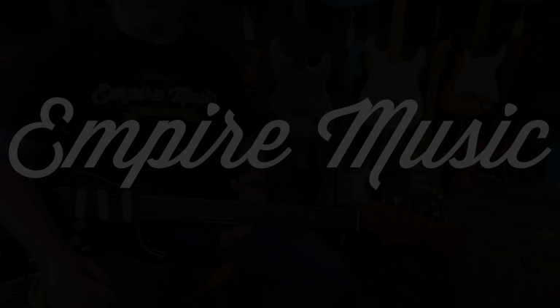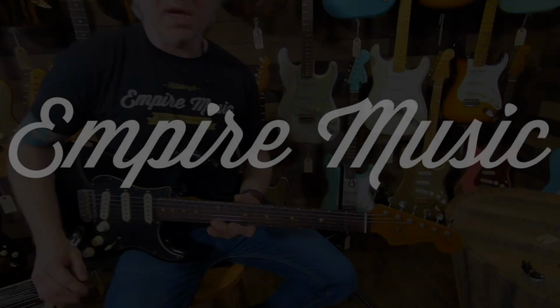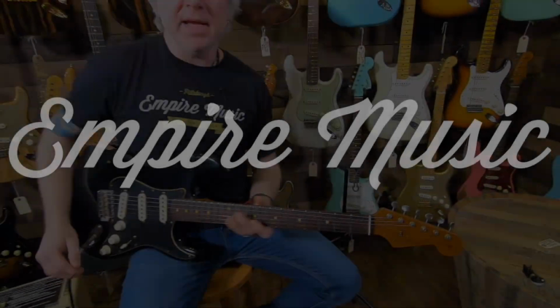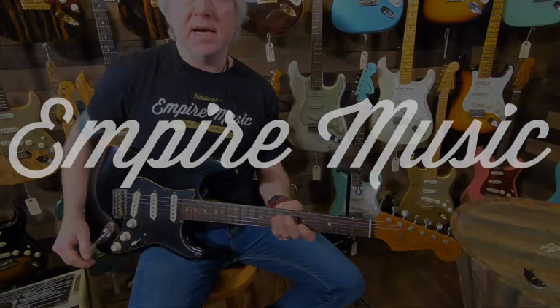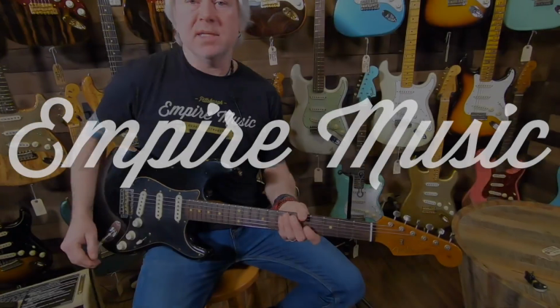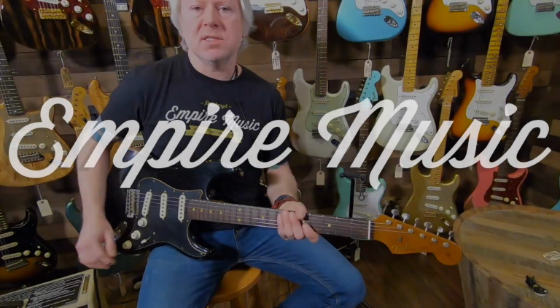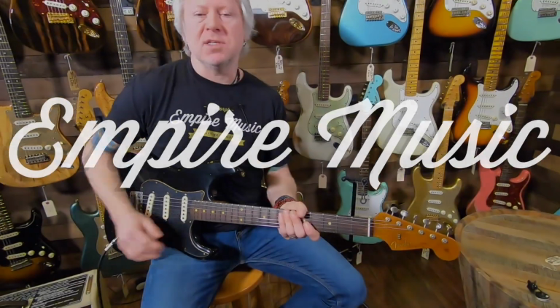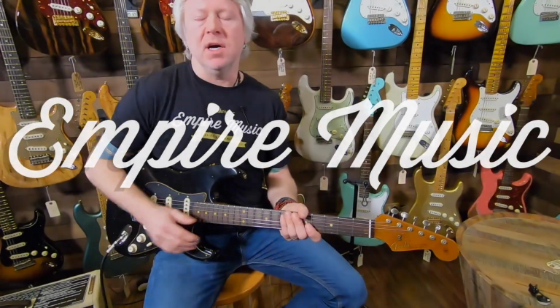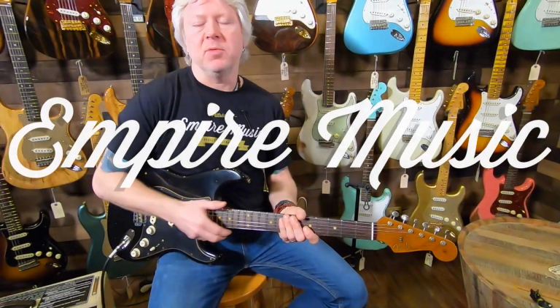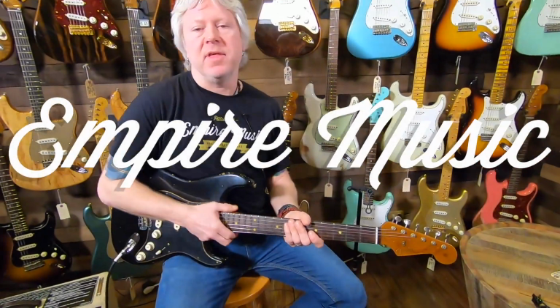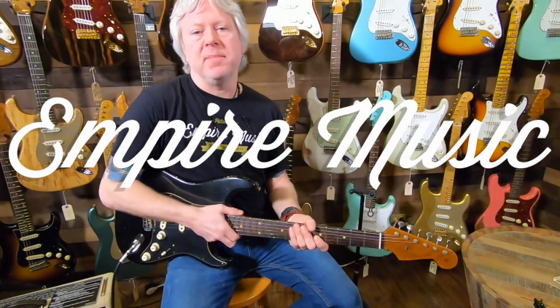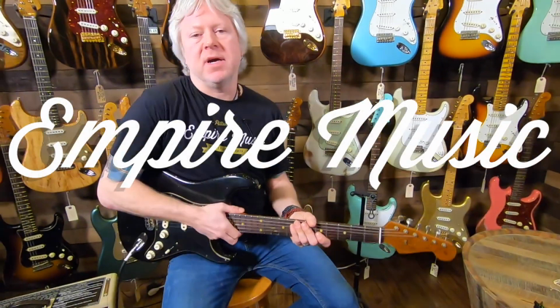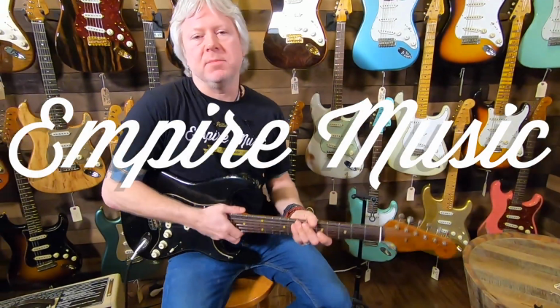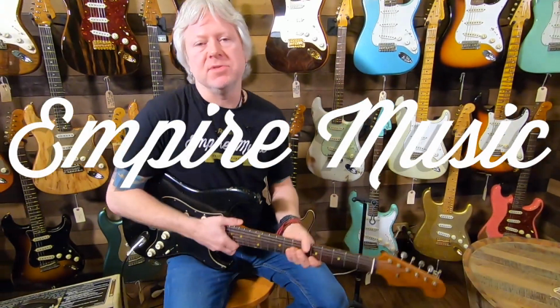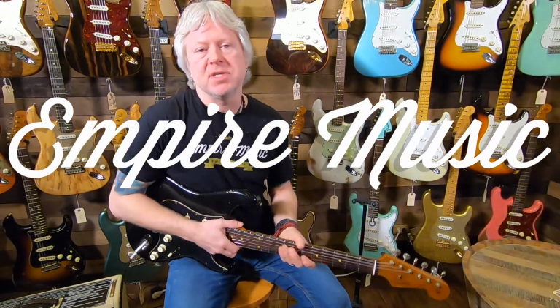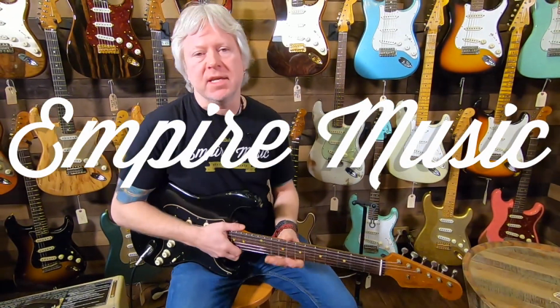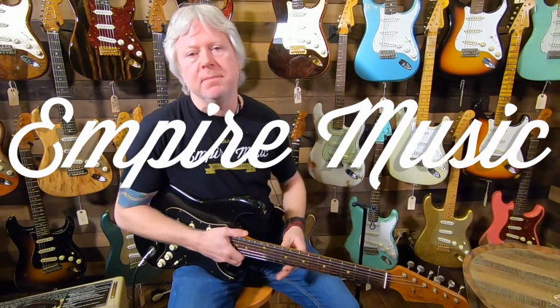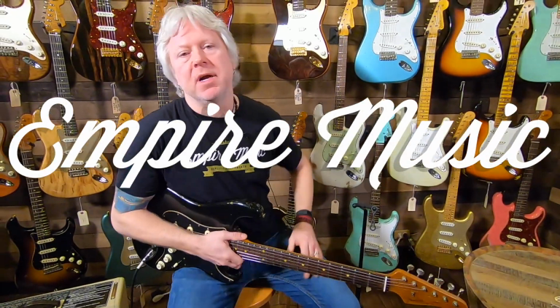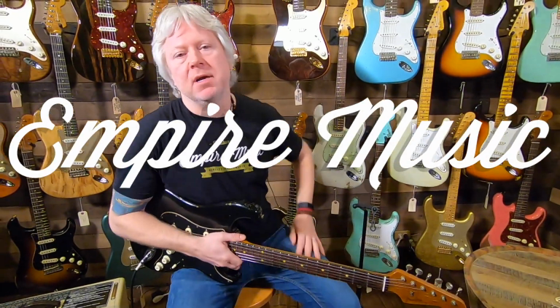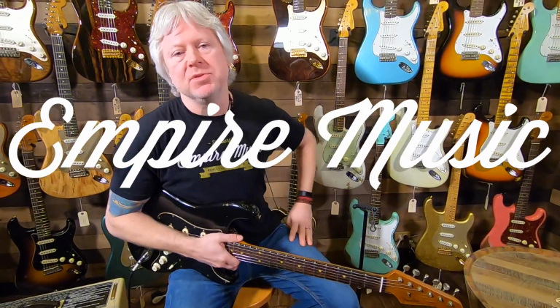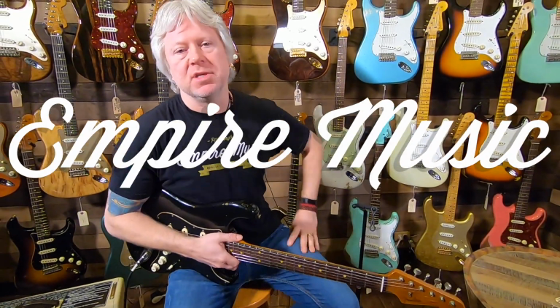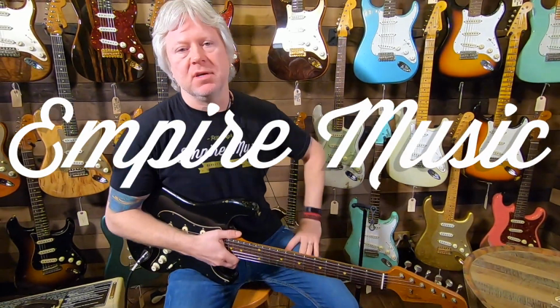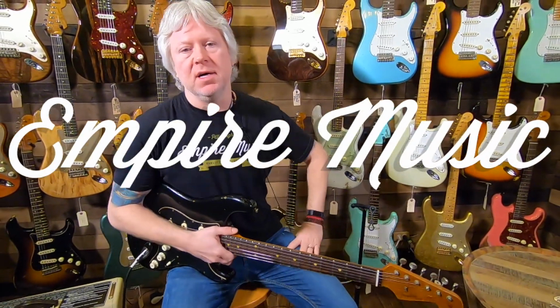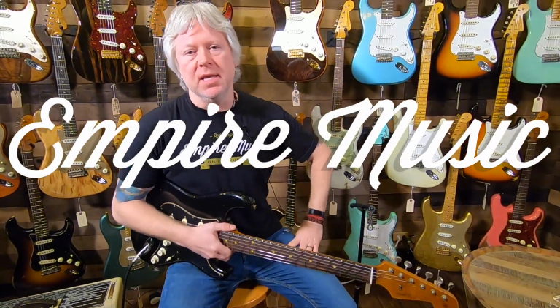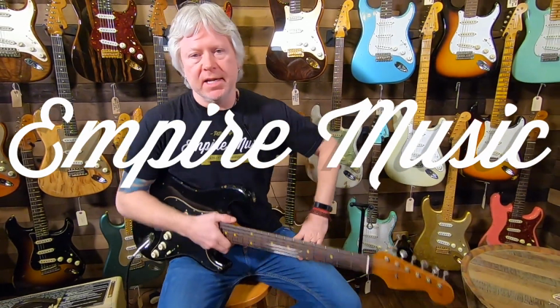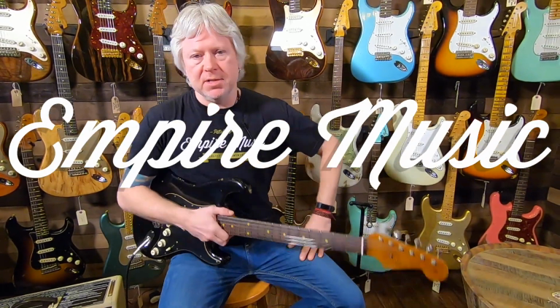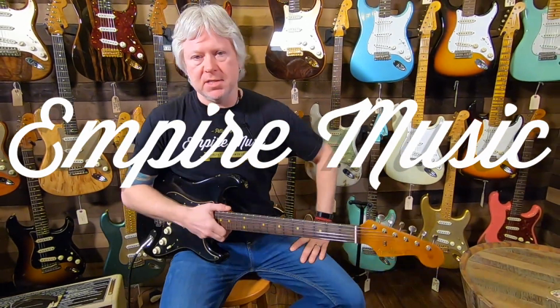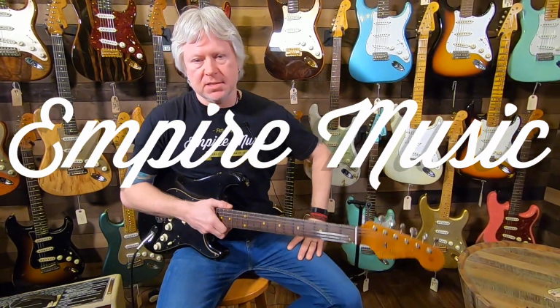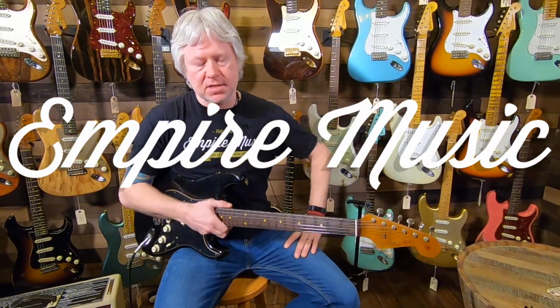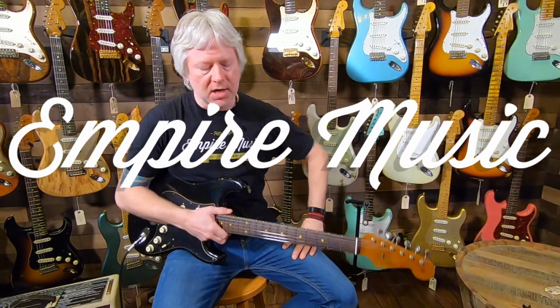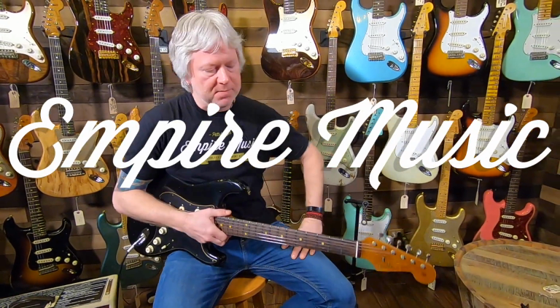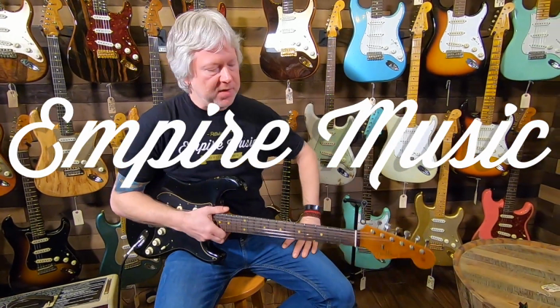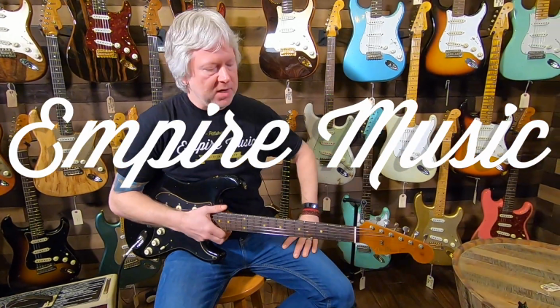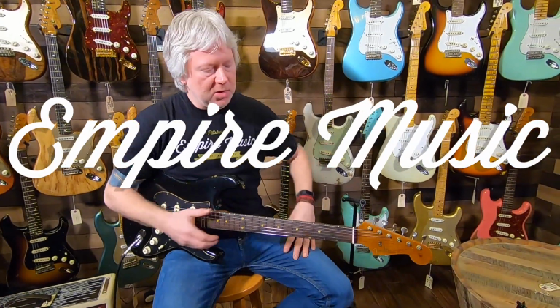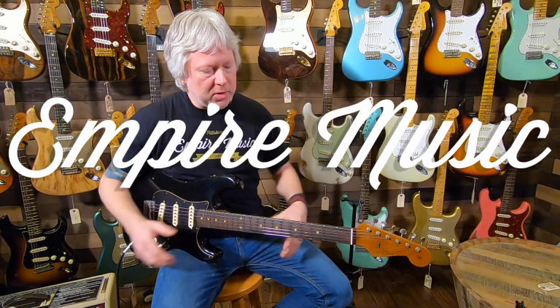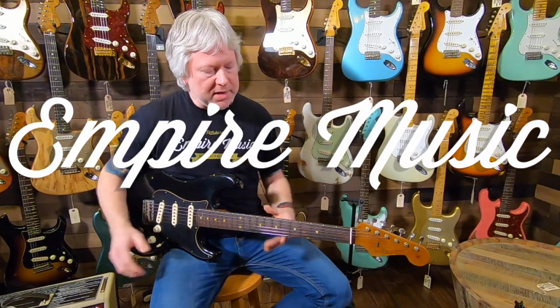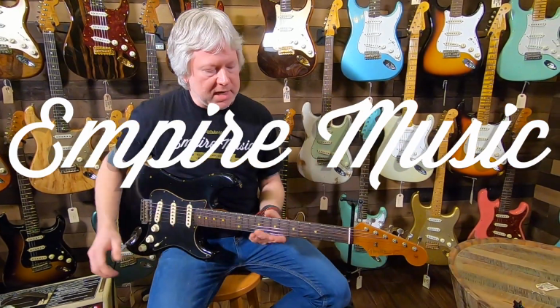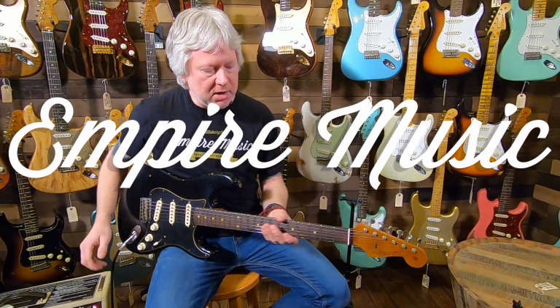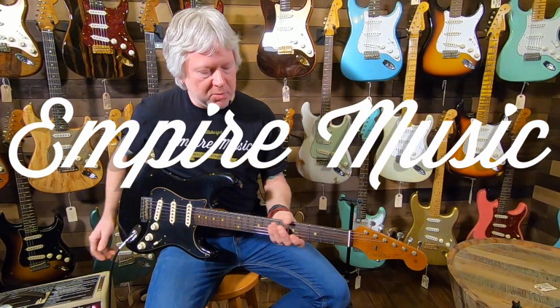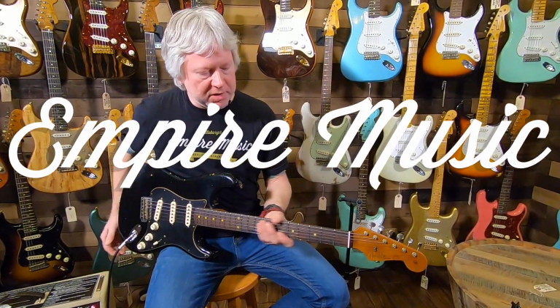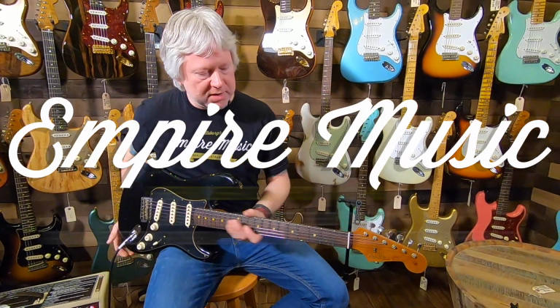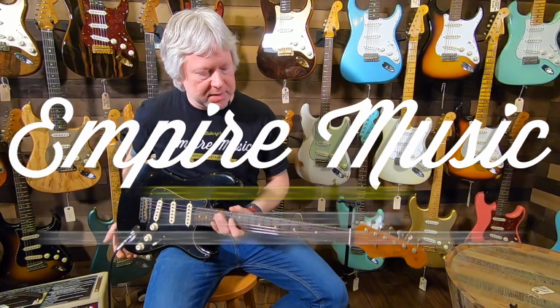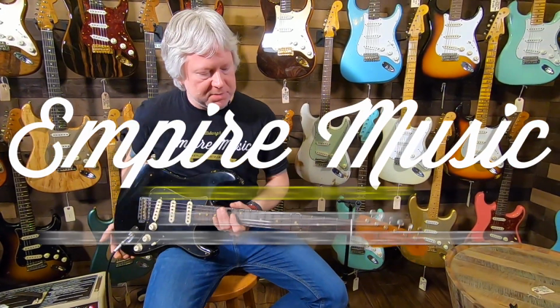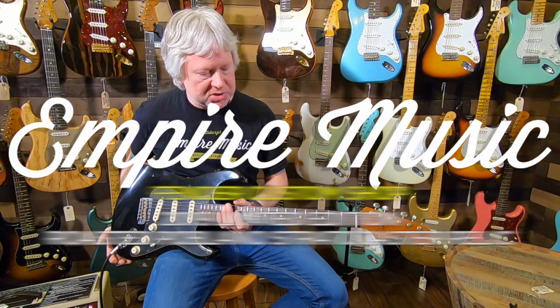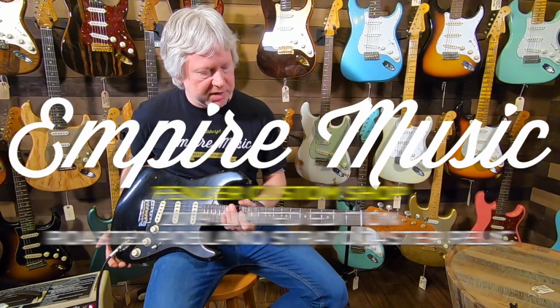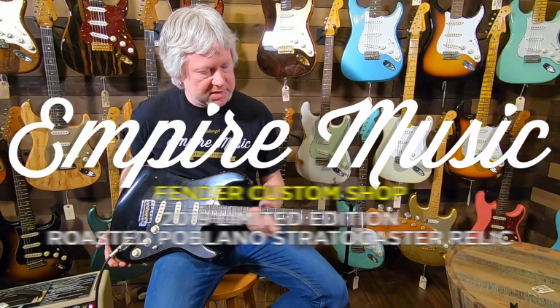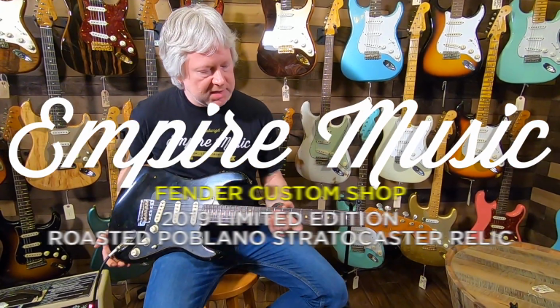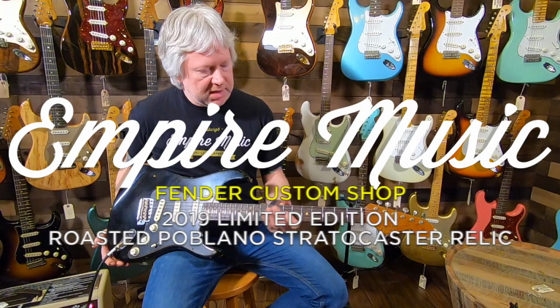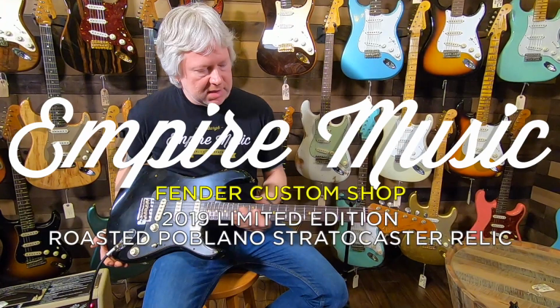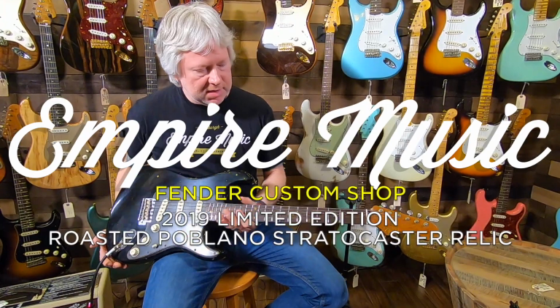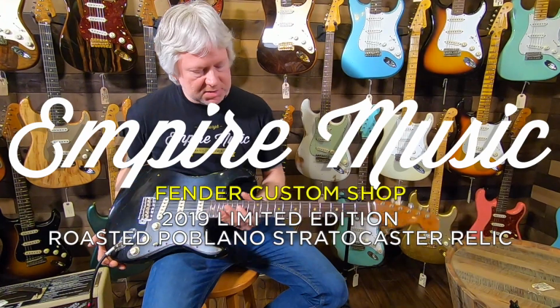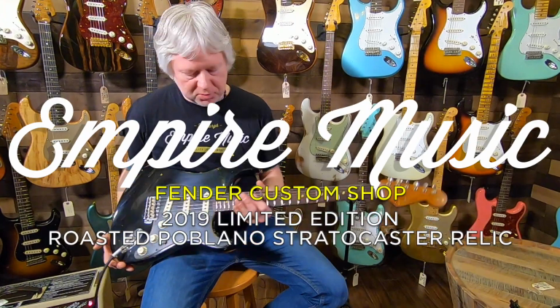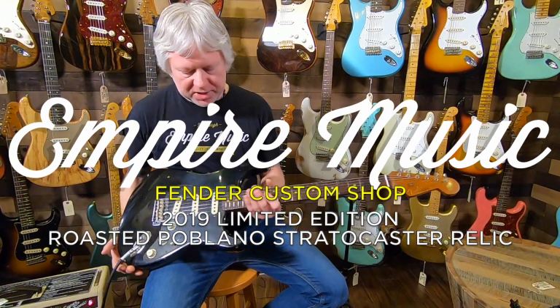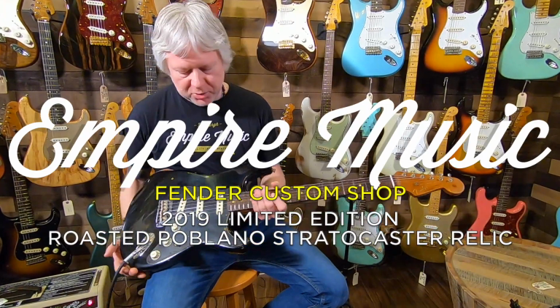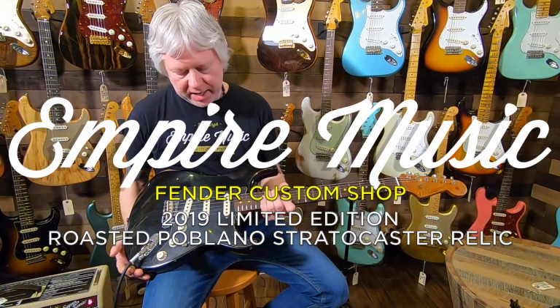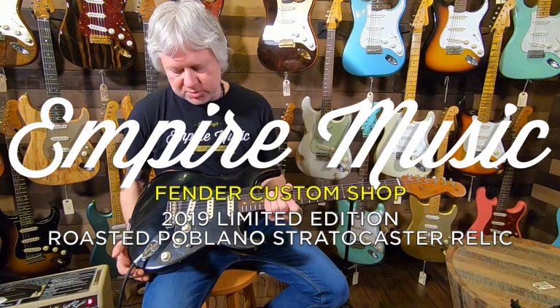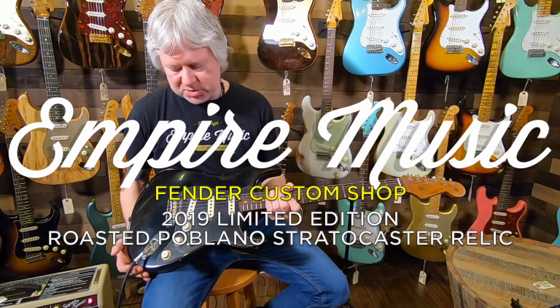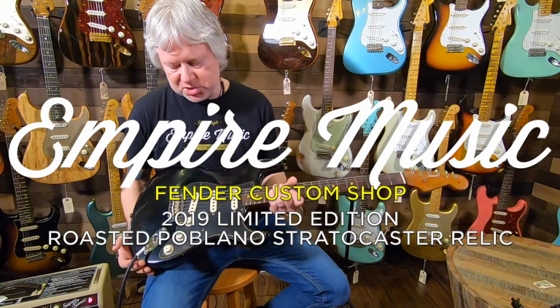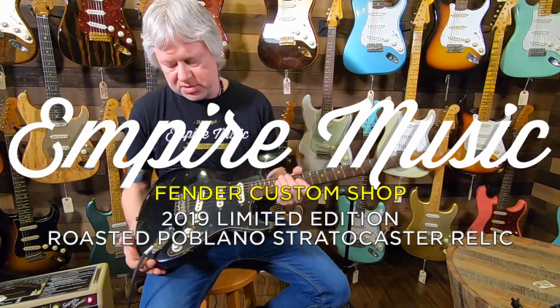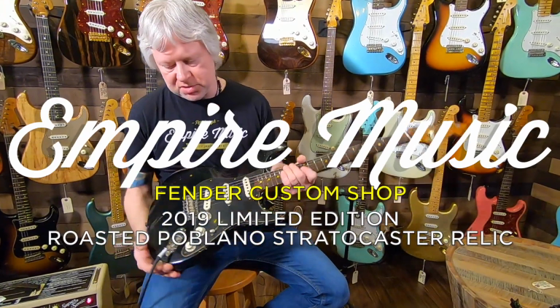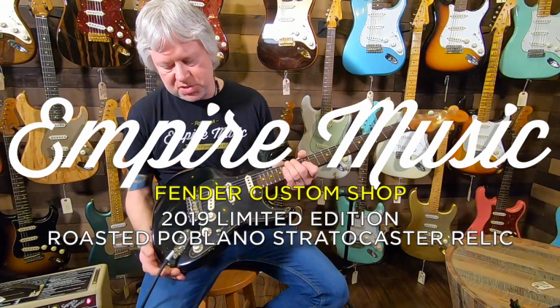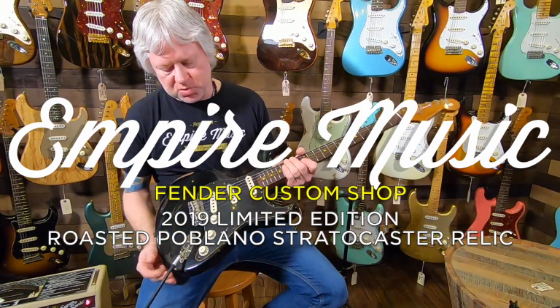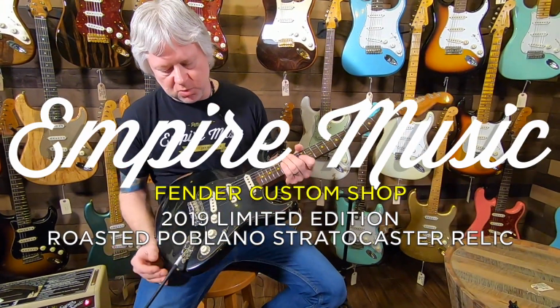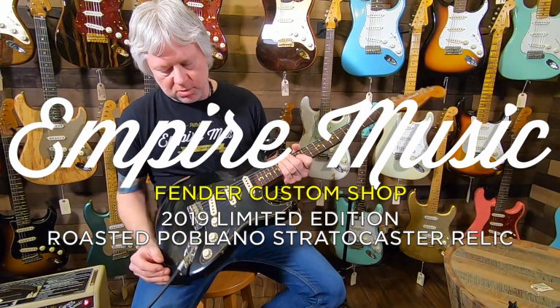Hey guys, it's Todd with Empire Music and EmpireMusicOnline.com. Right now, I wanted to demonstrate this brand new acquisition to the store.